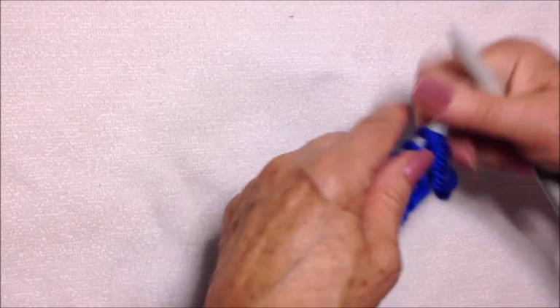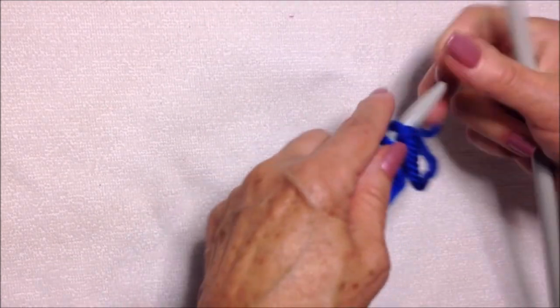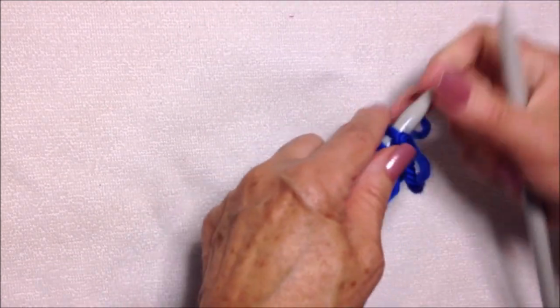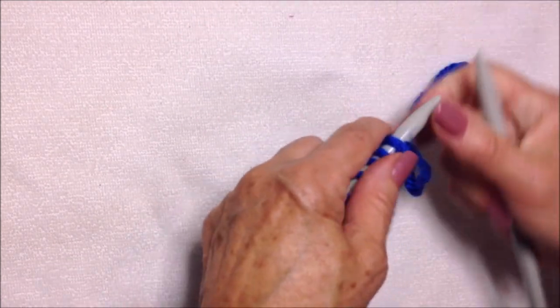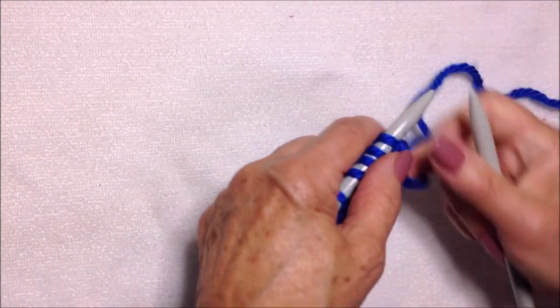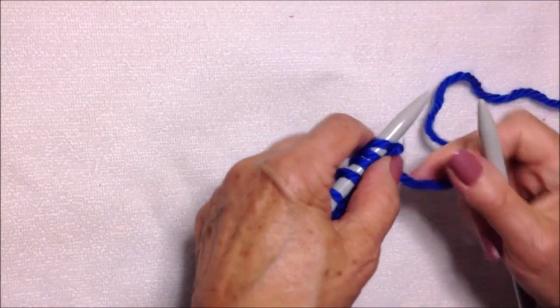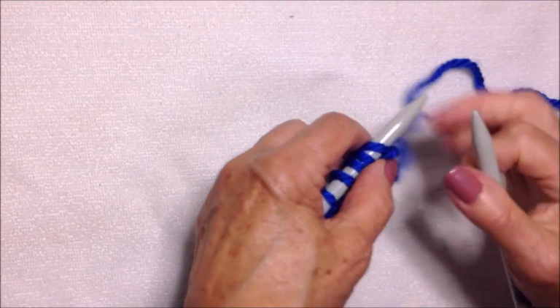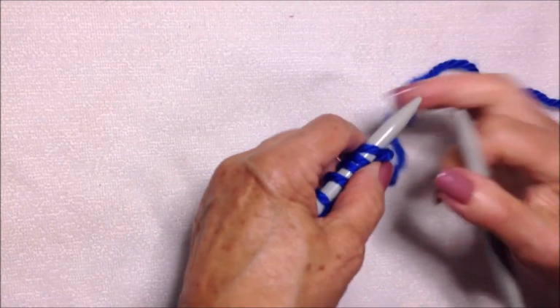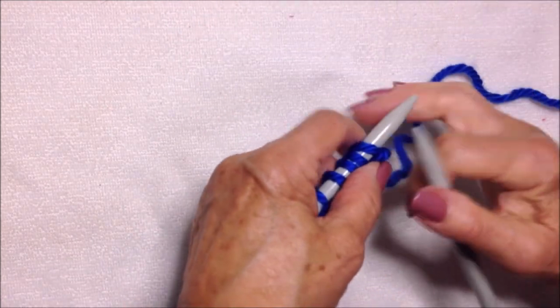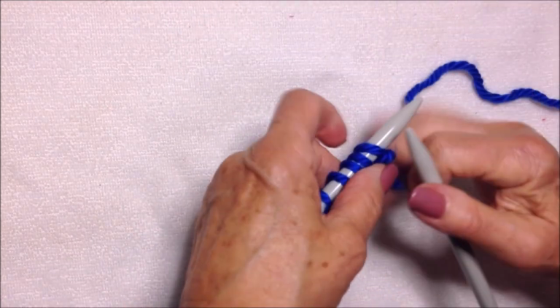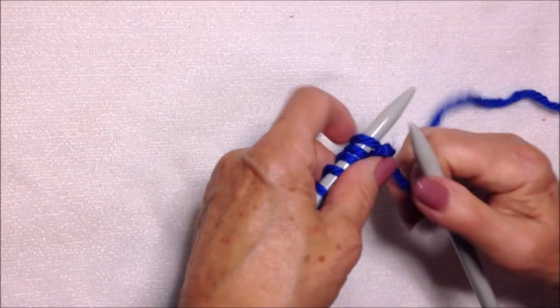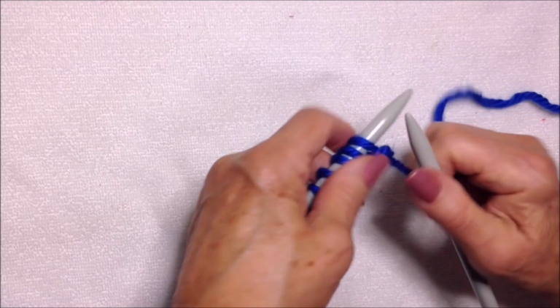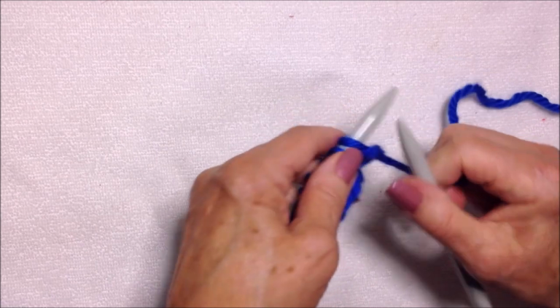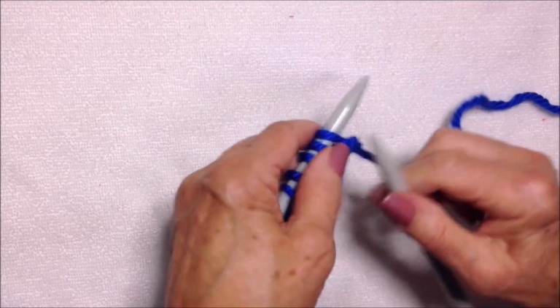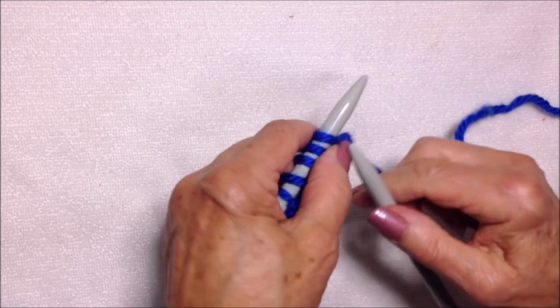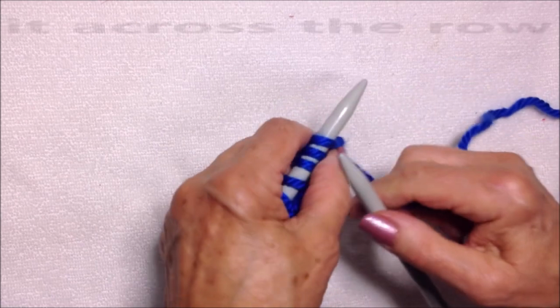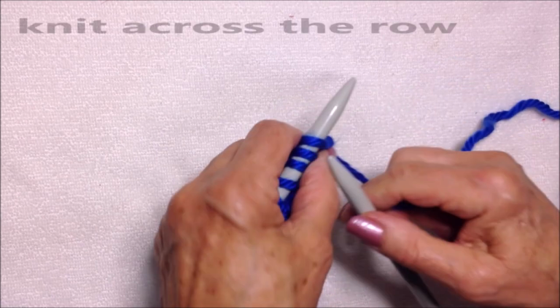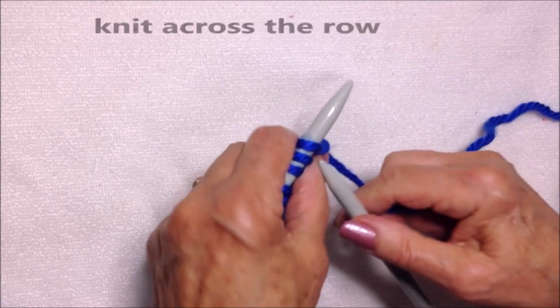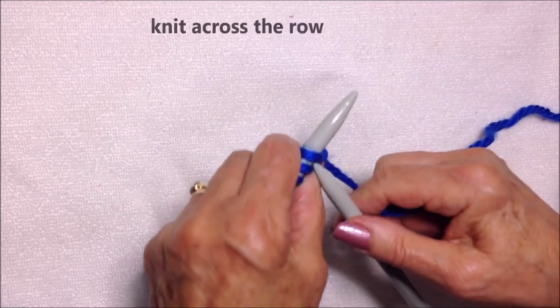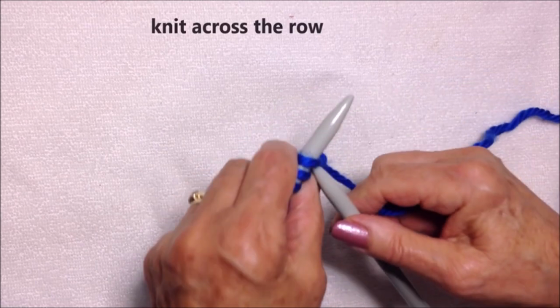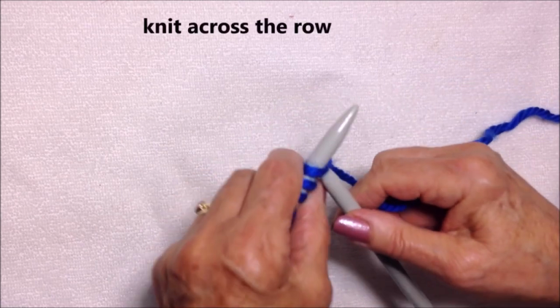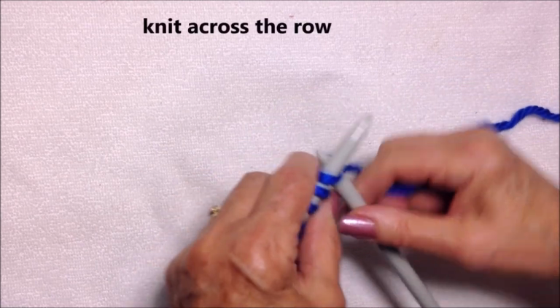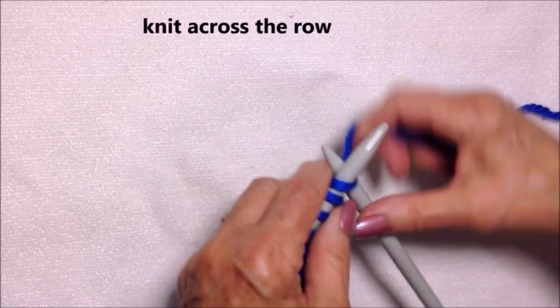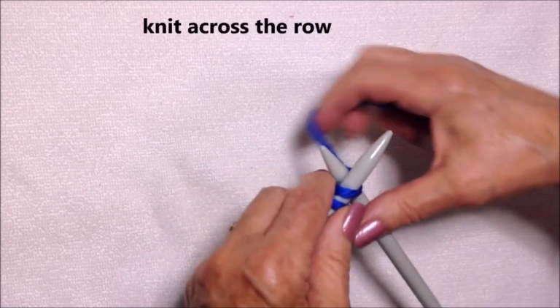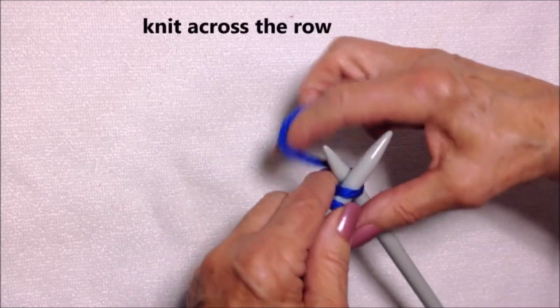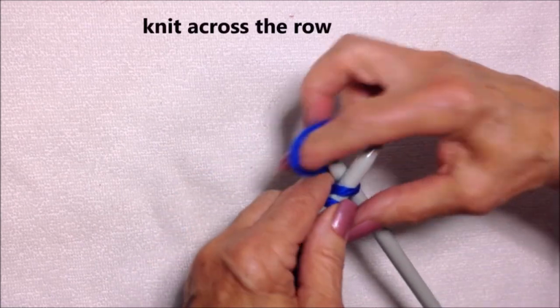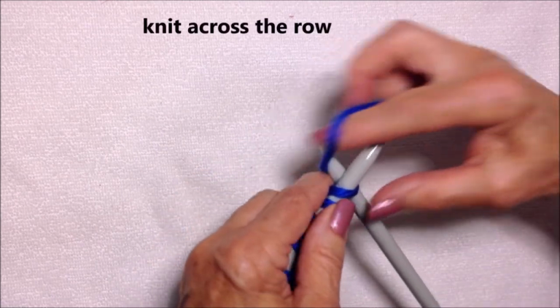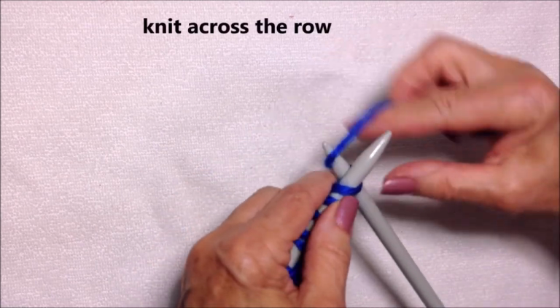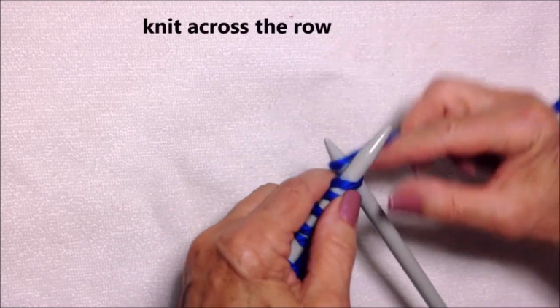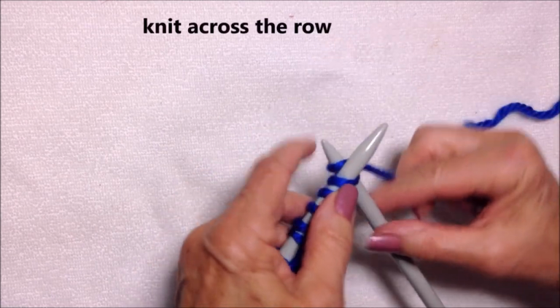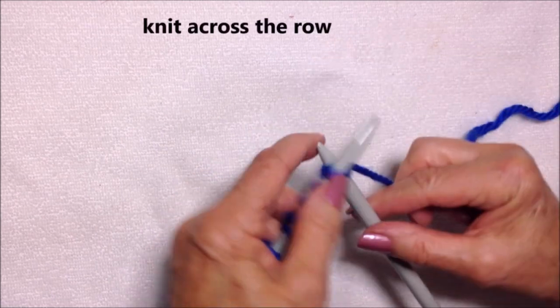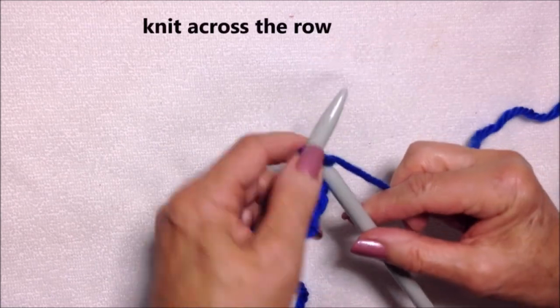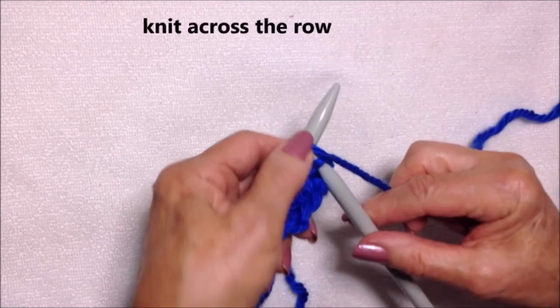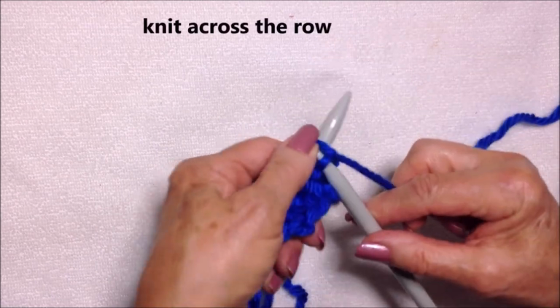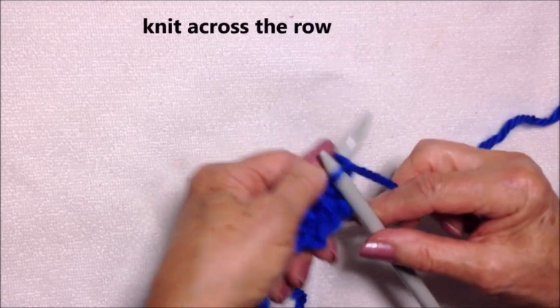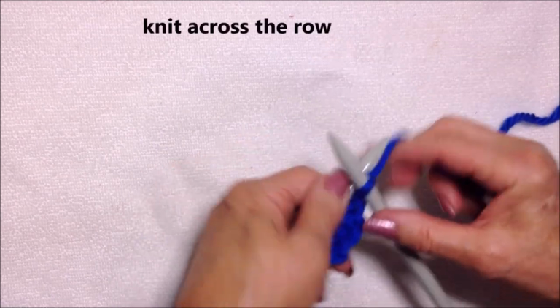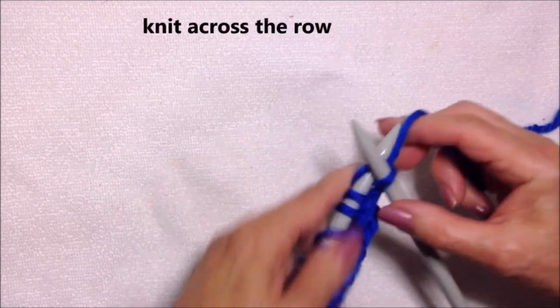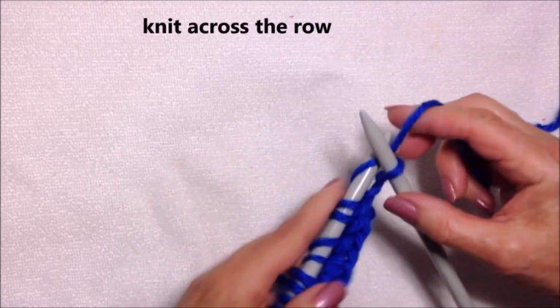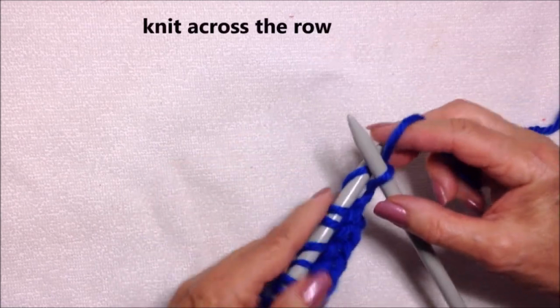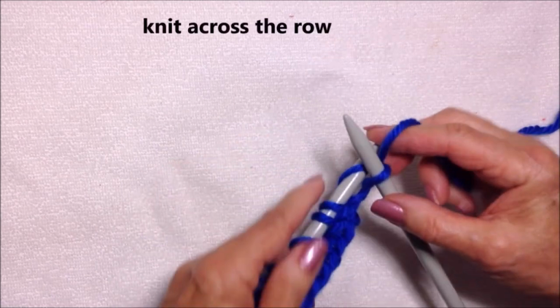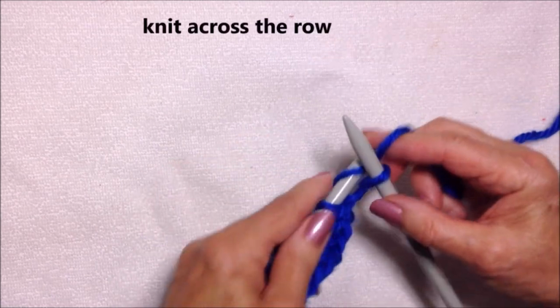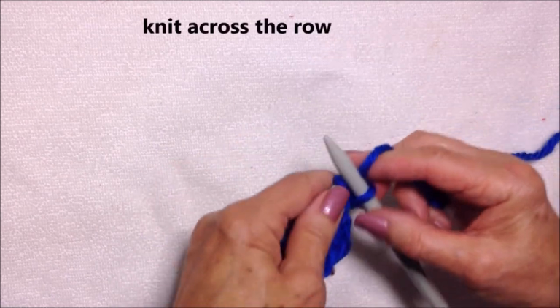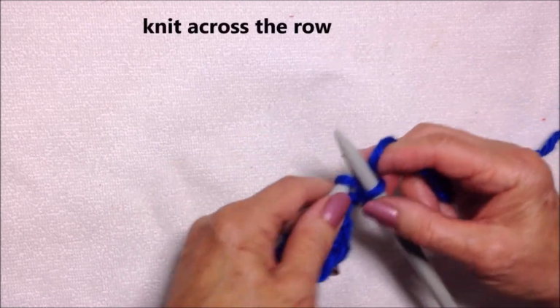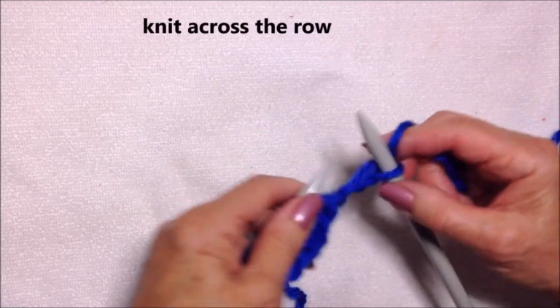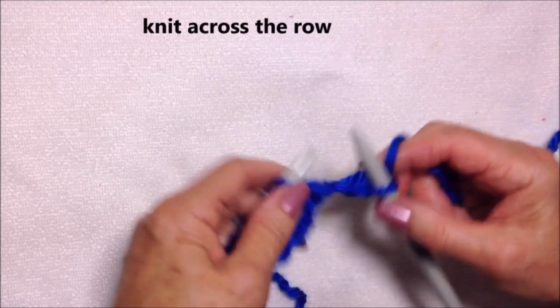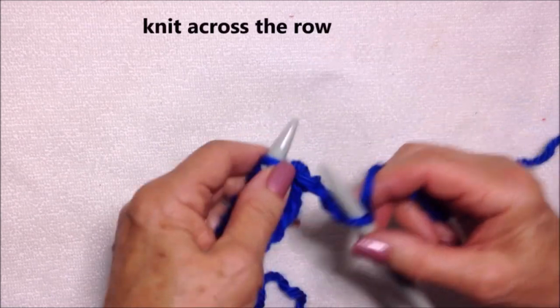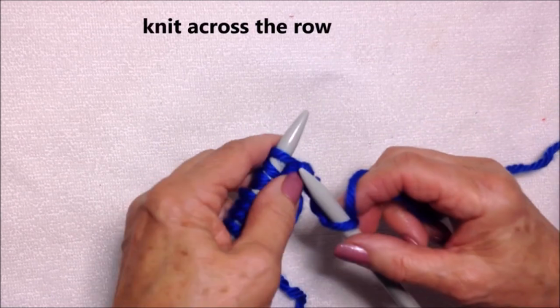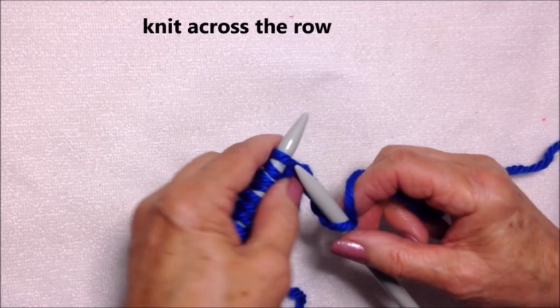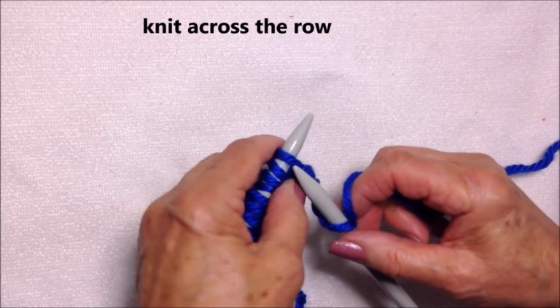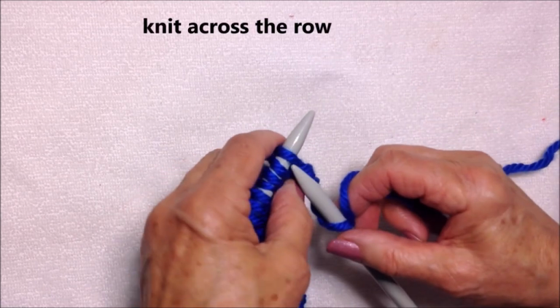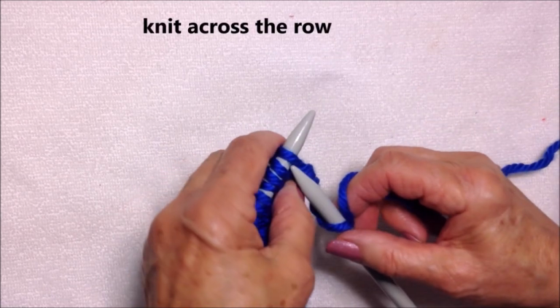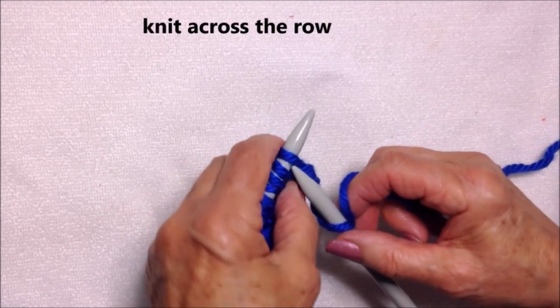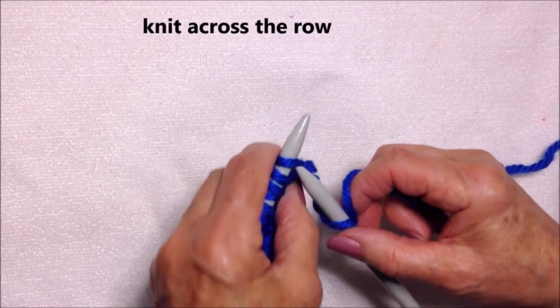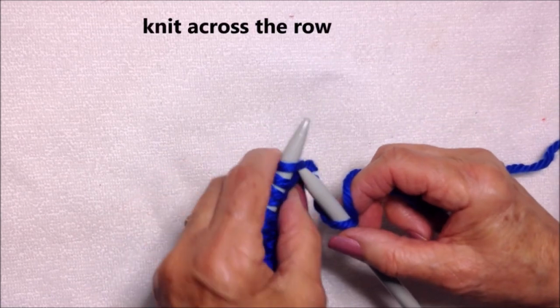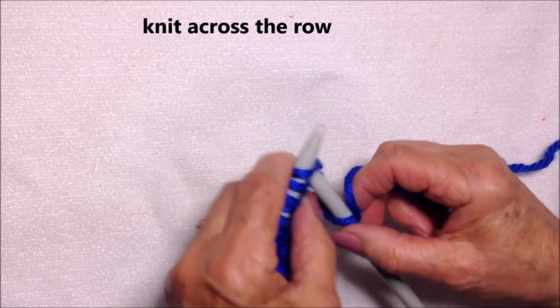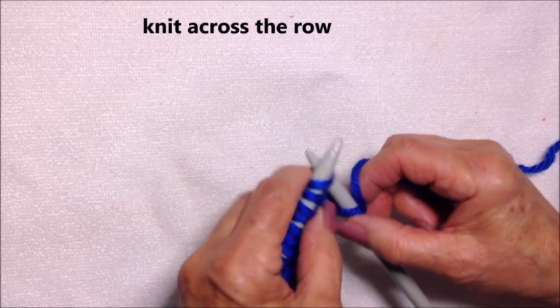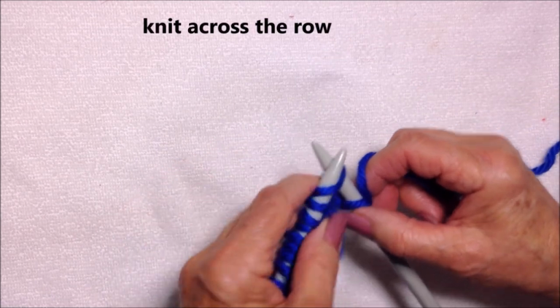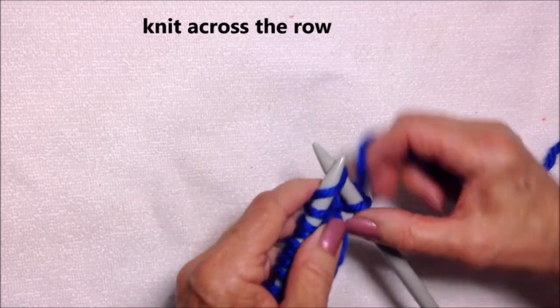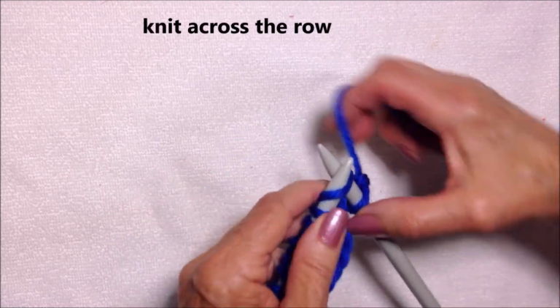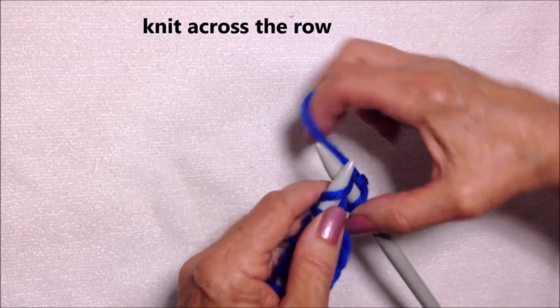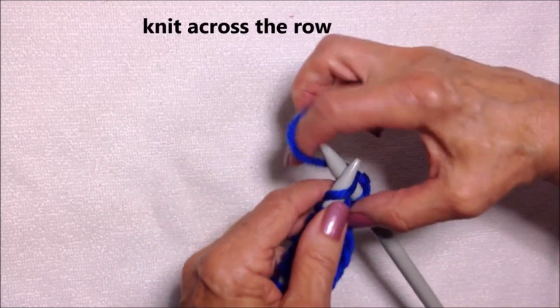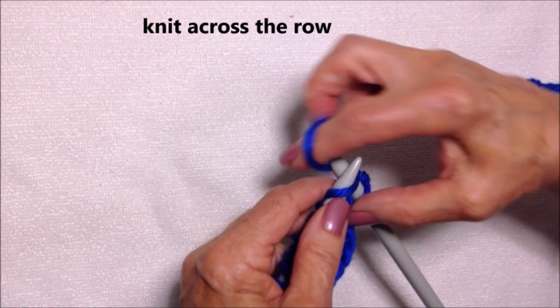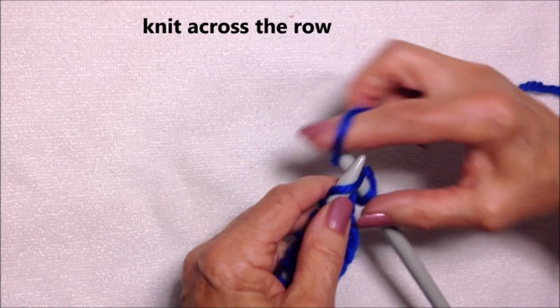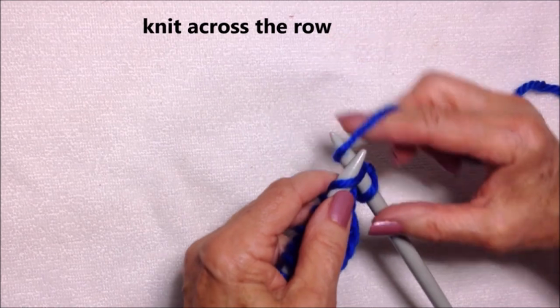Knit one, two, three, and four. Now I'm going to turn my needle and knit every stitch all the way across the row.